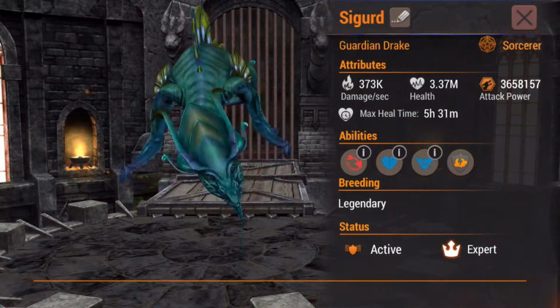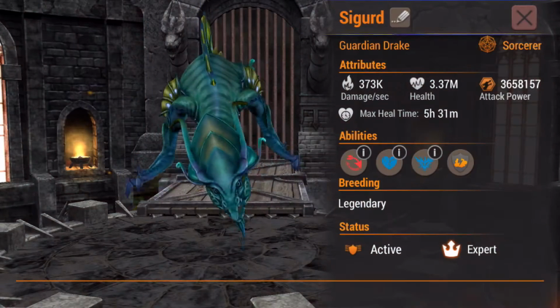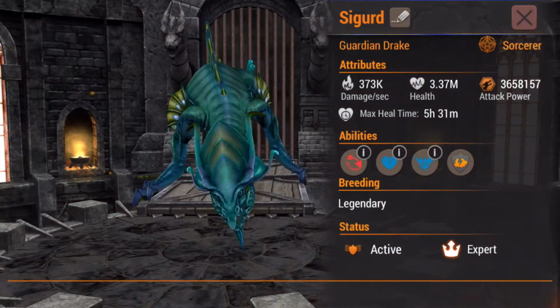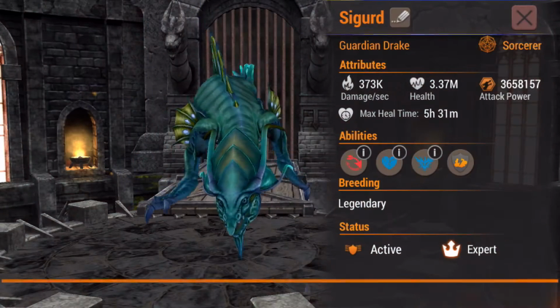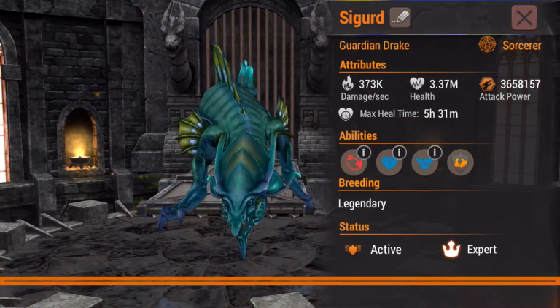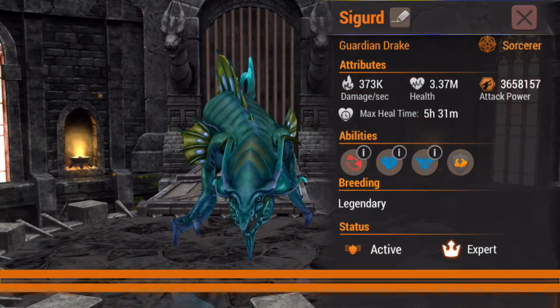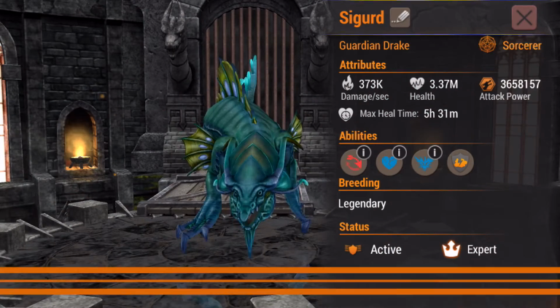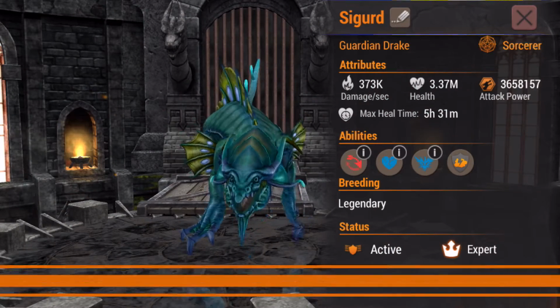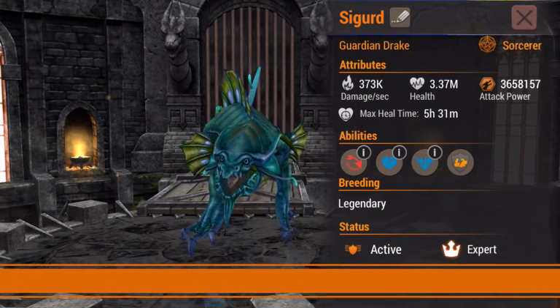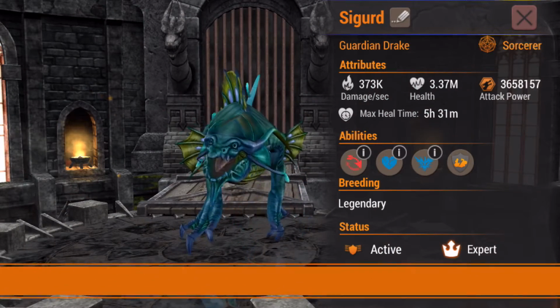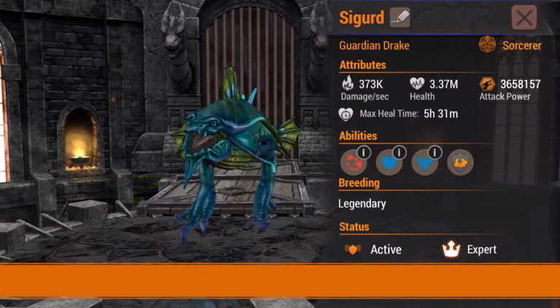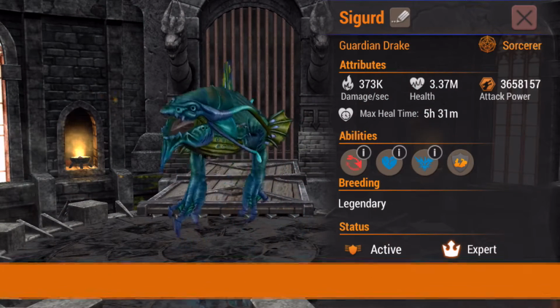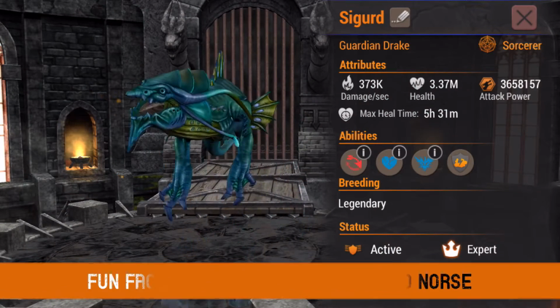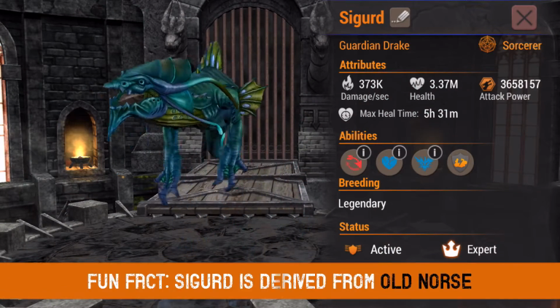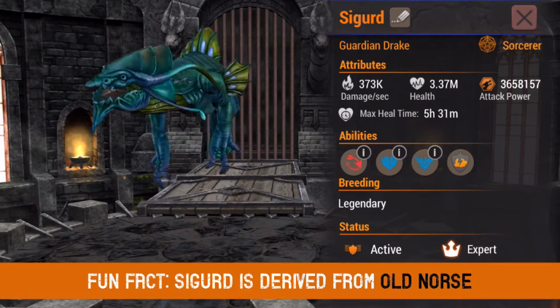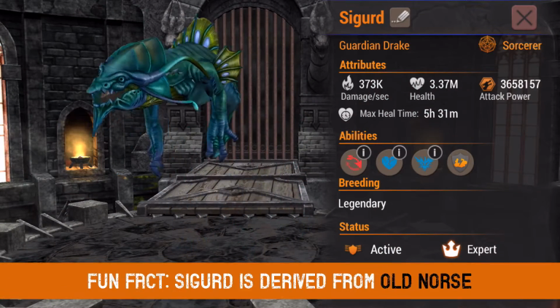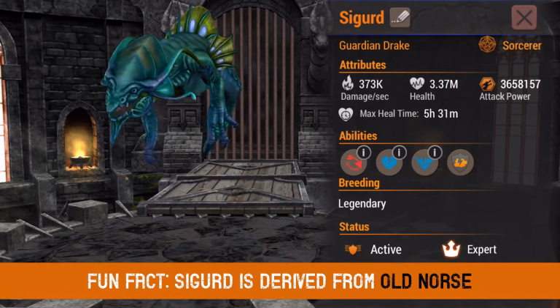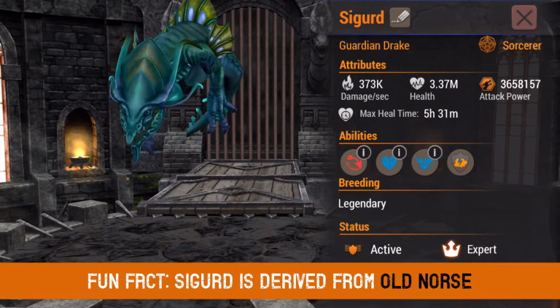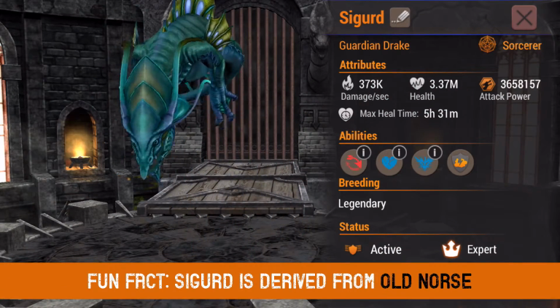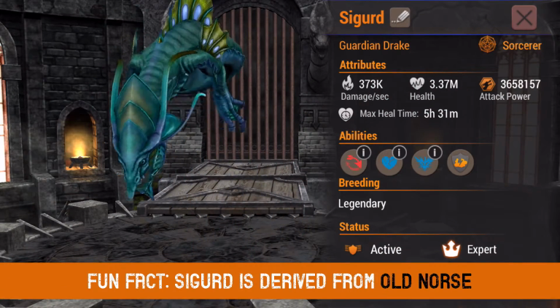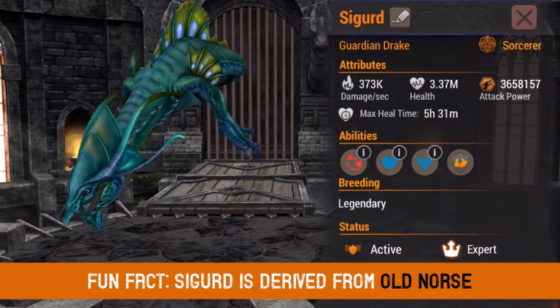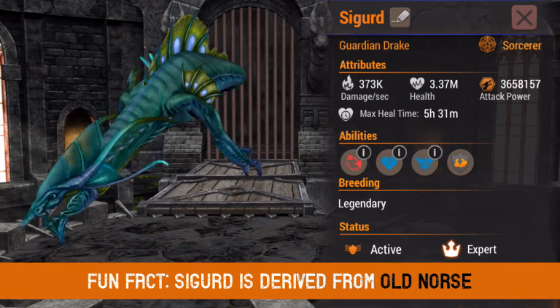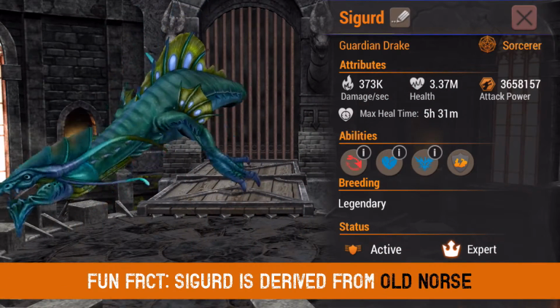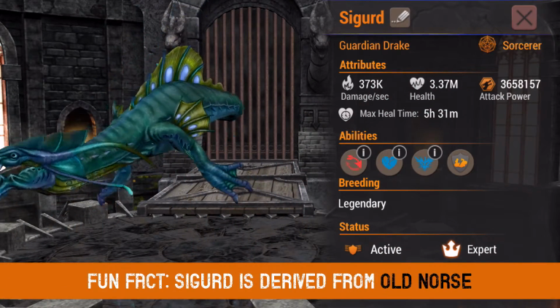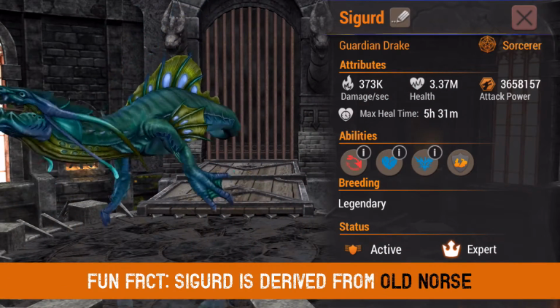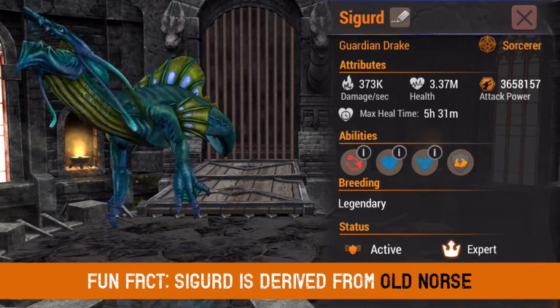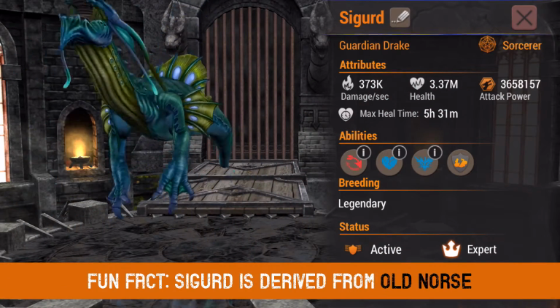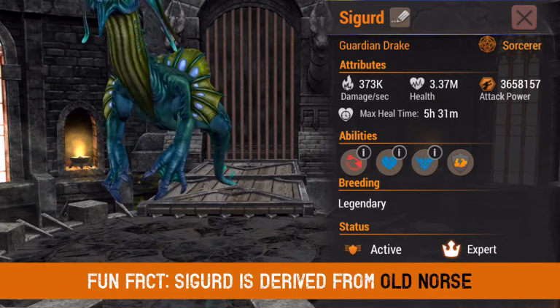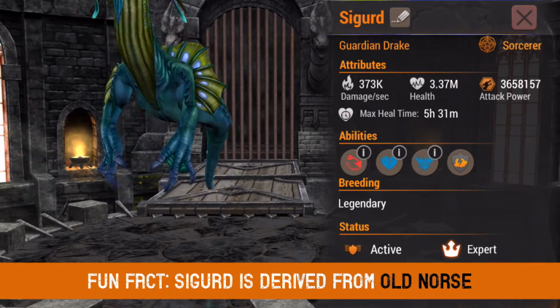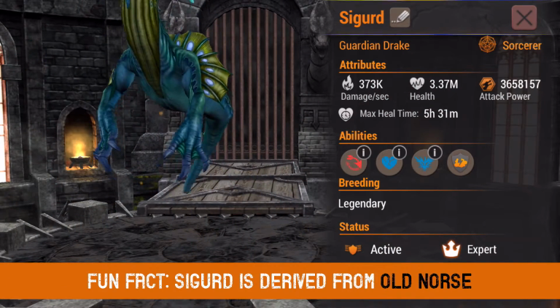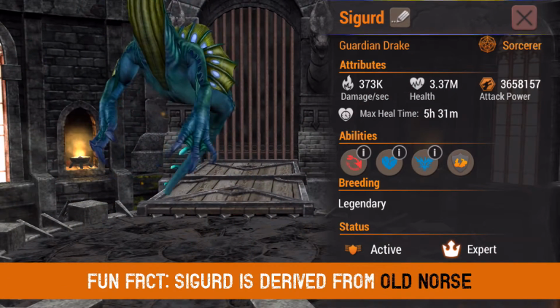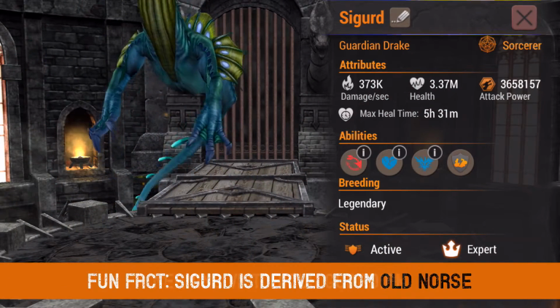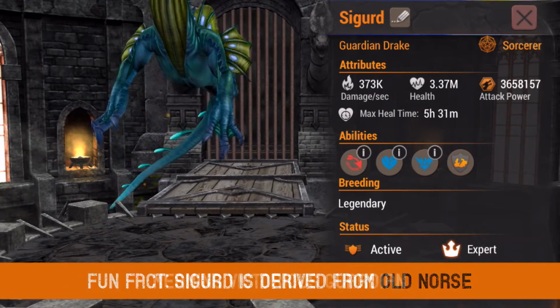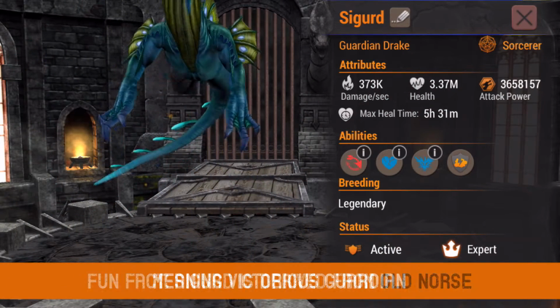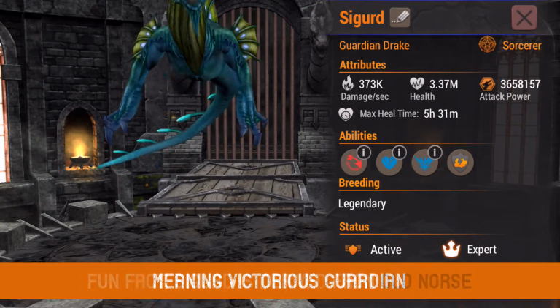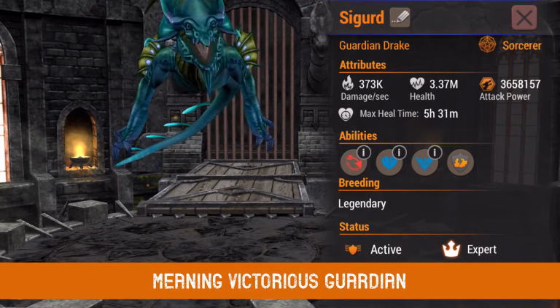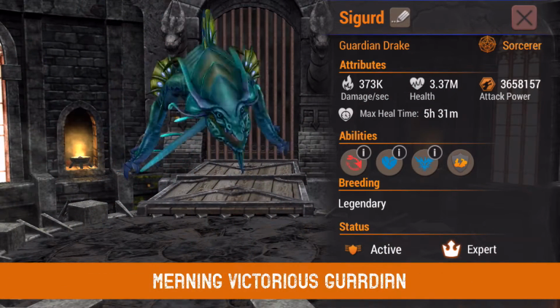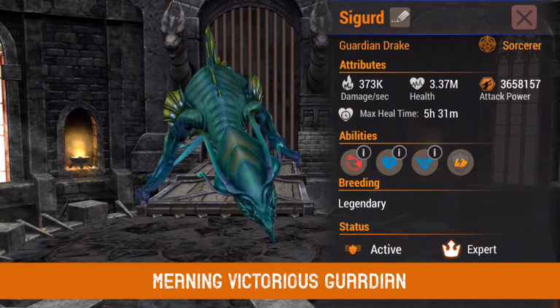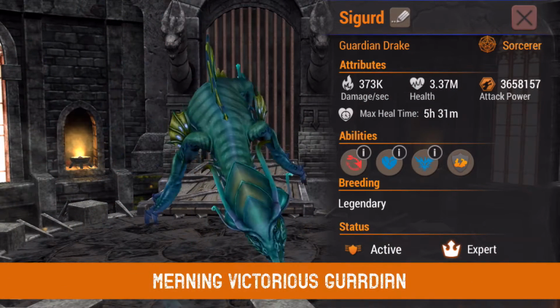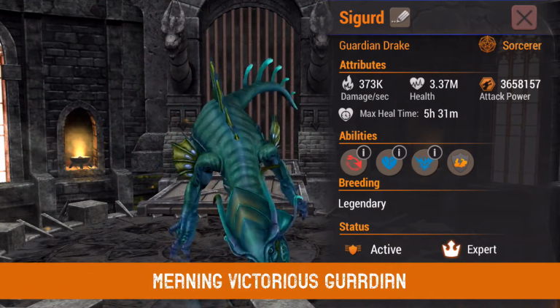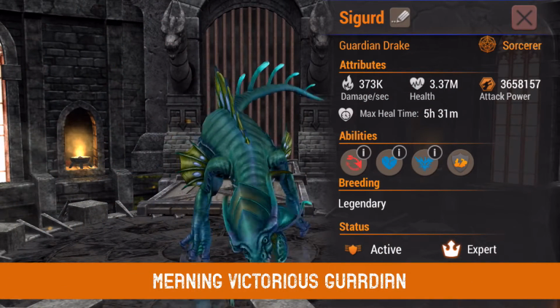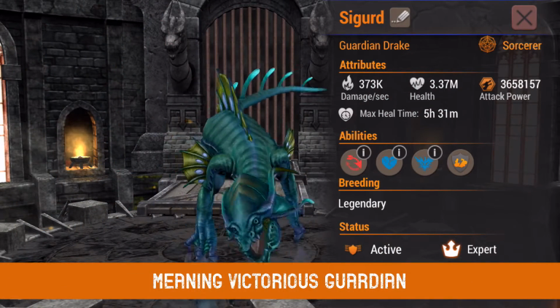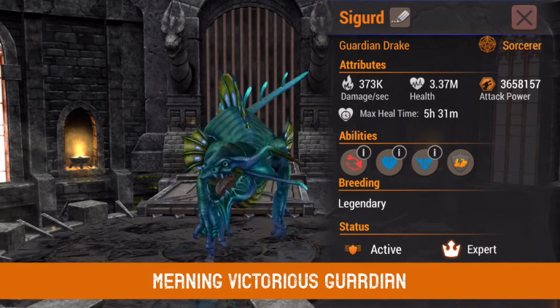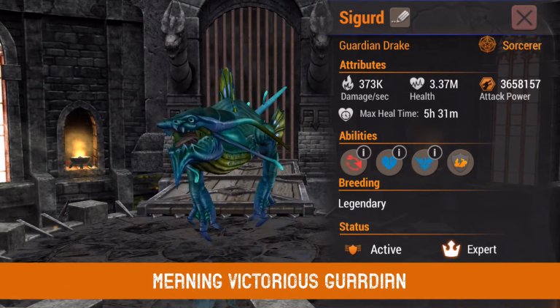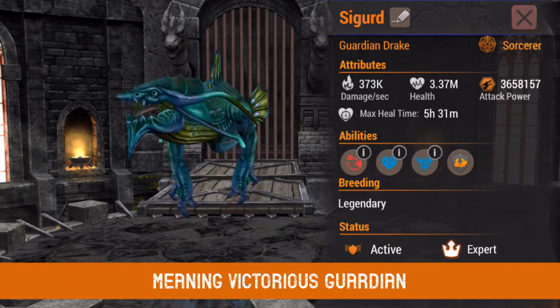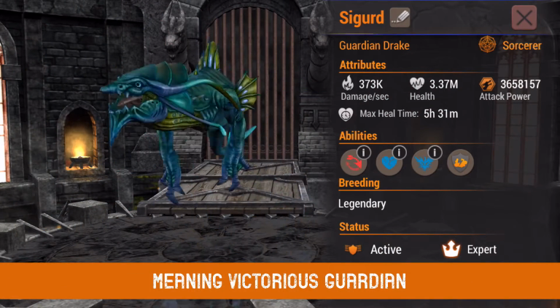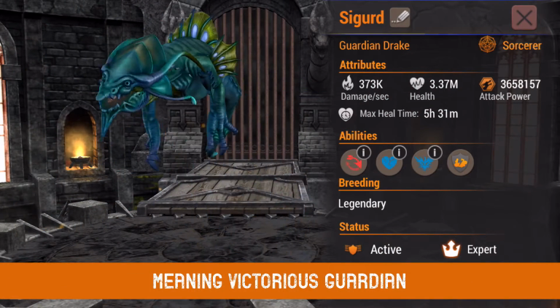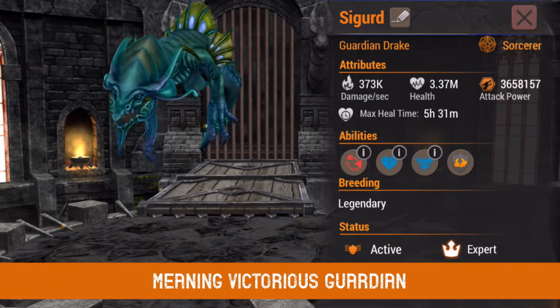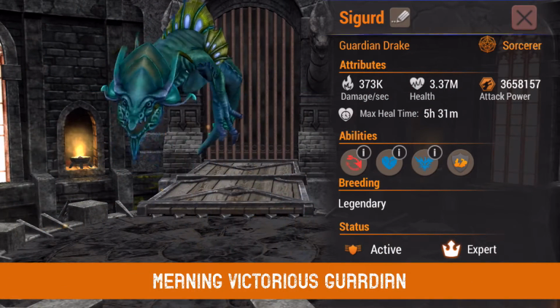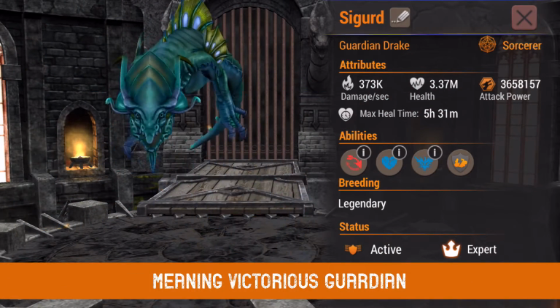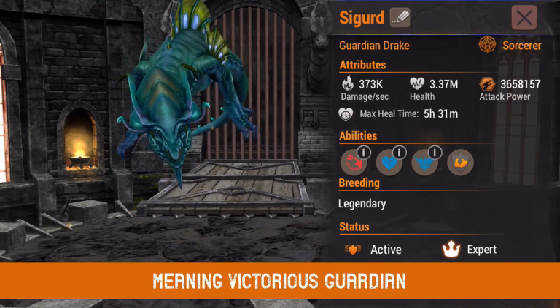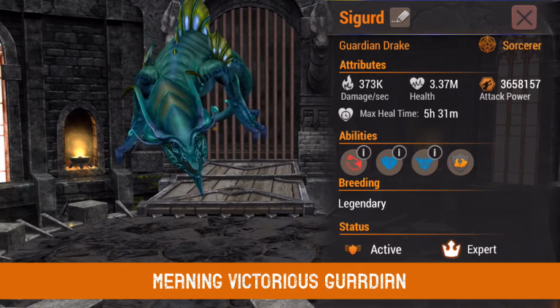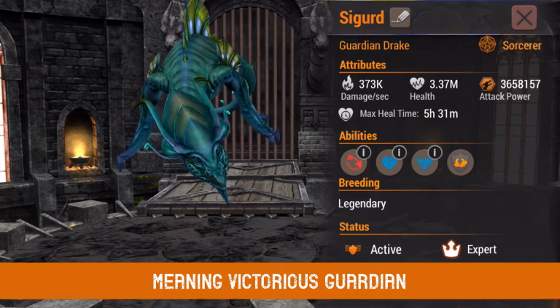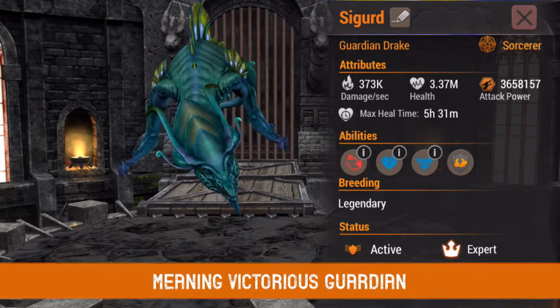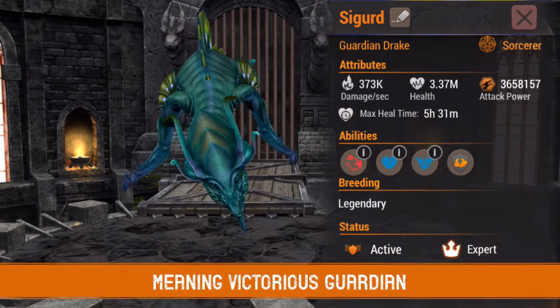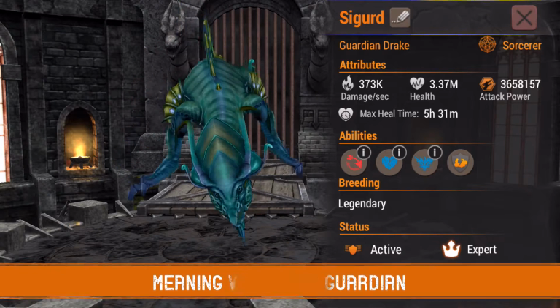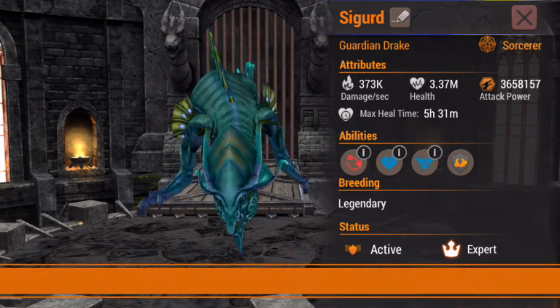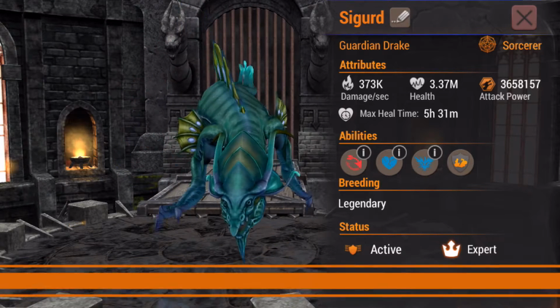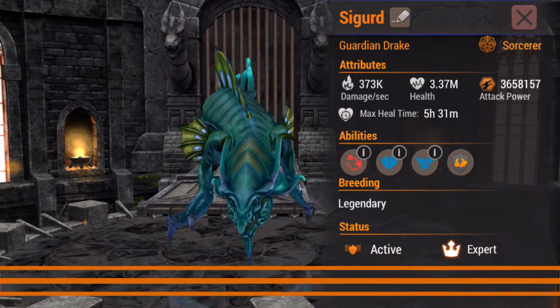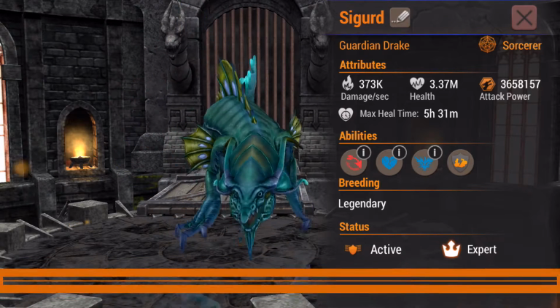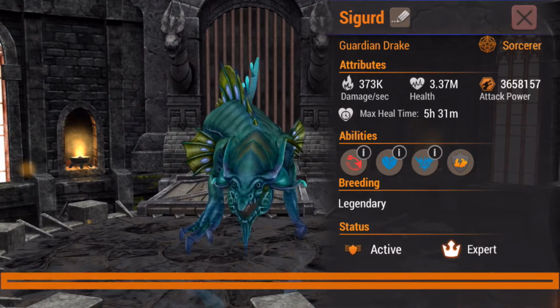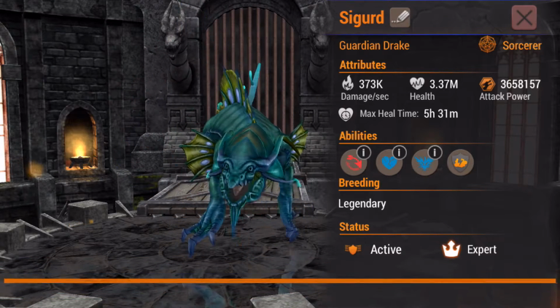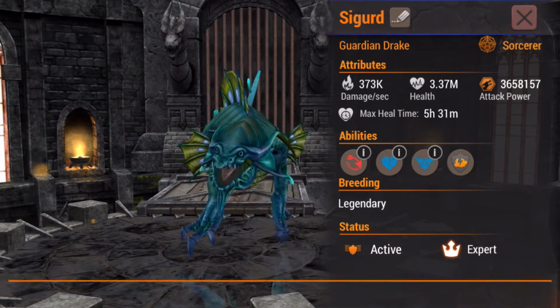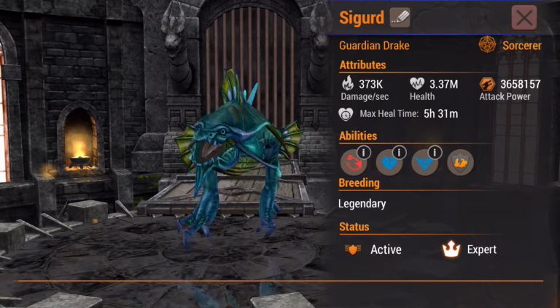Meet Sigurd. This new Dragon is a sorcerer with a unique blend of abilities we think even the most hardcore fliers will find exciting to combine.